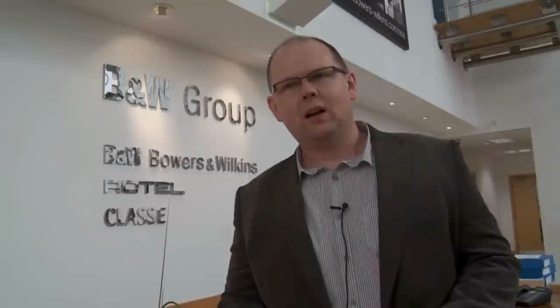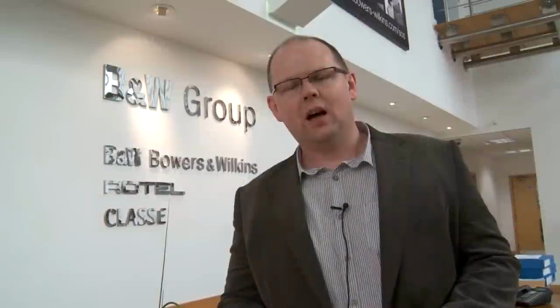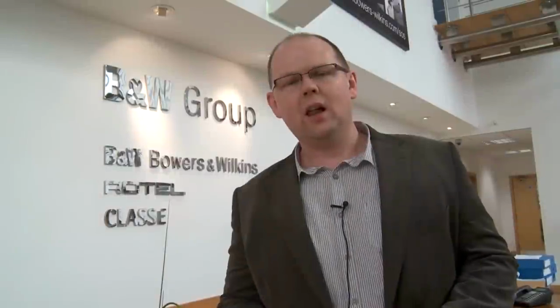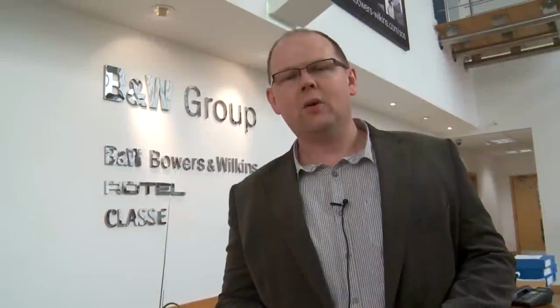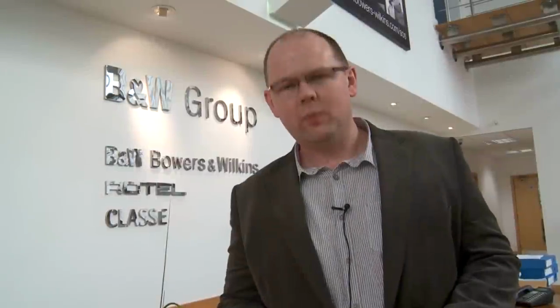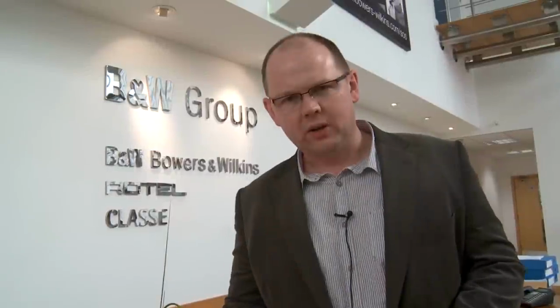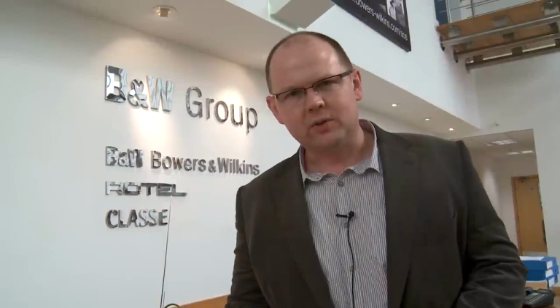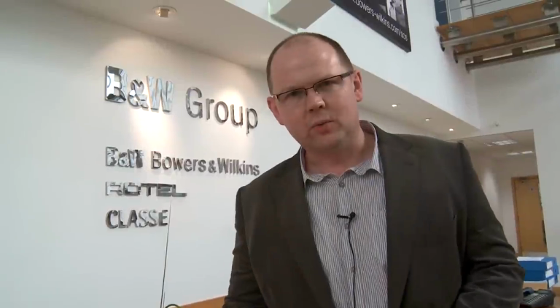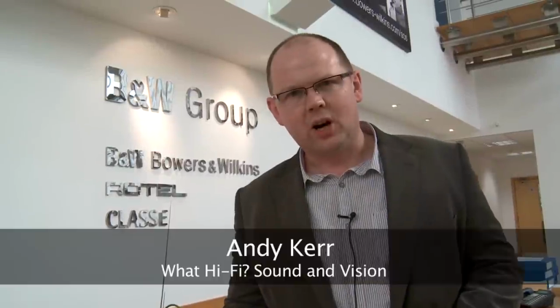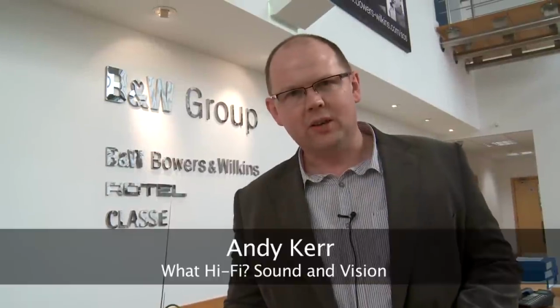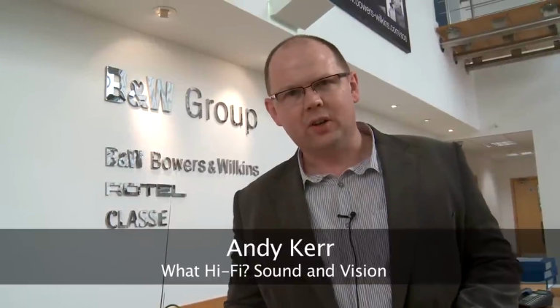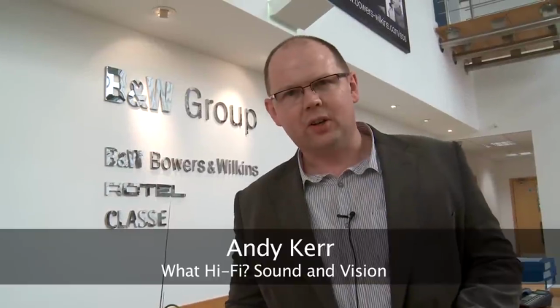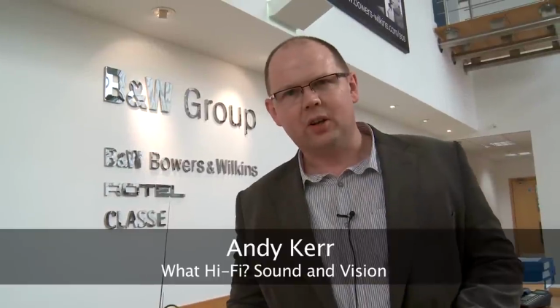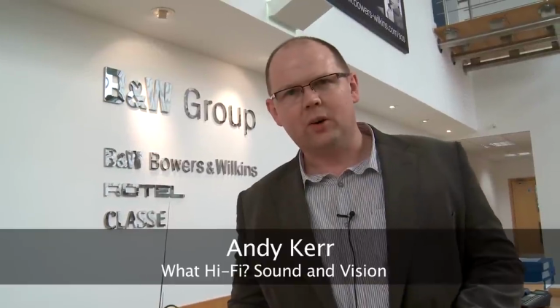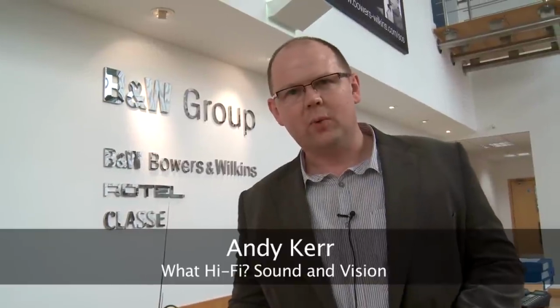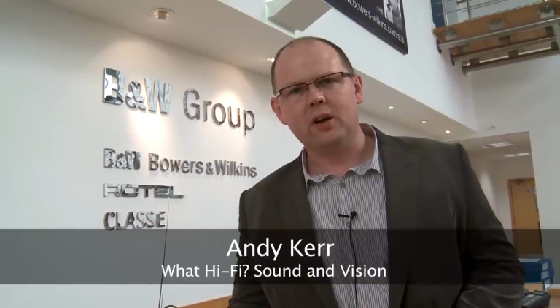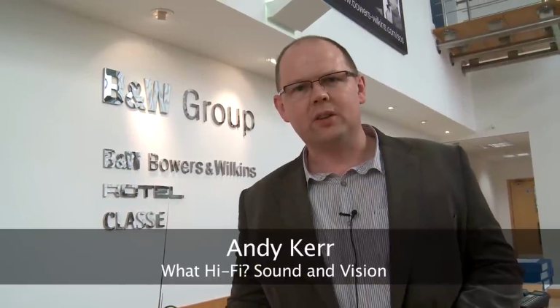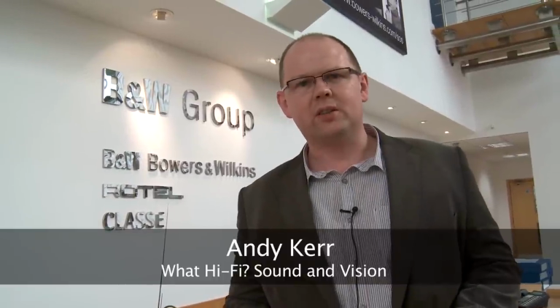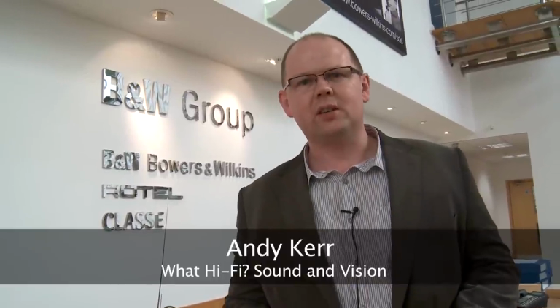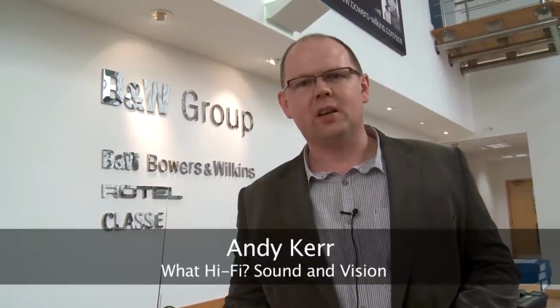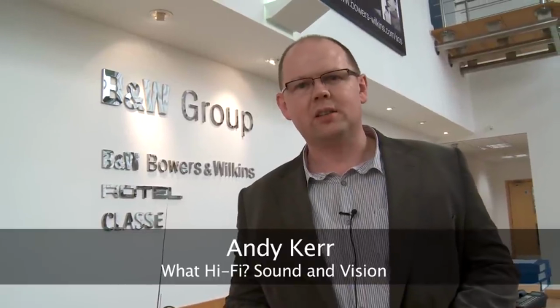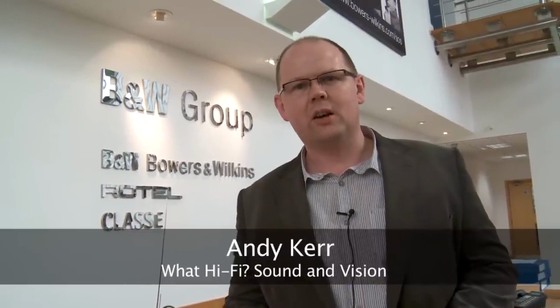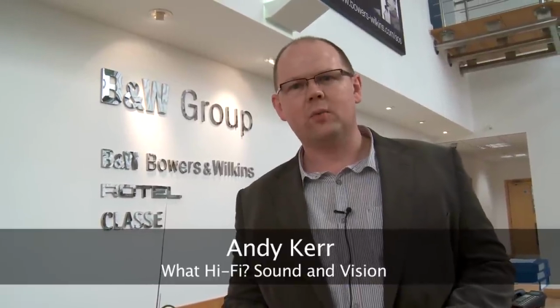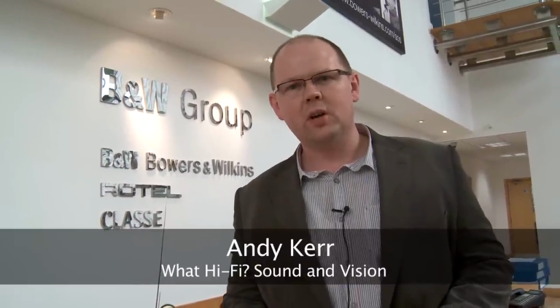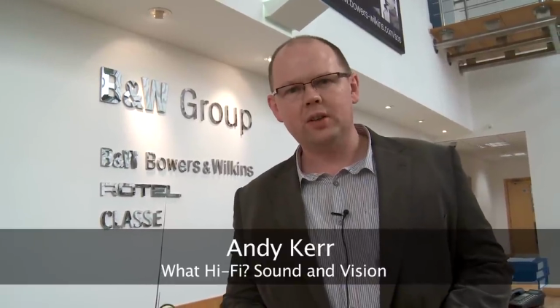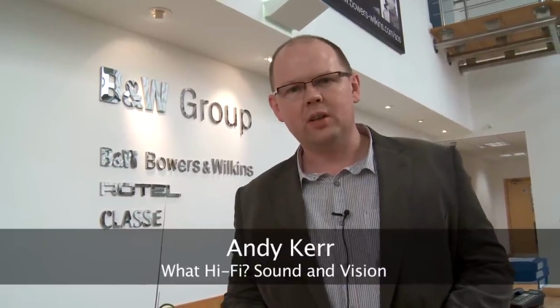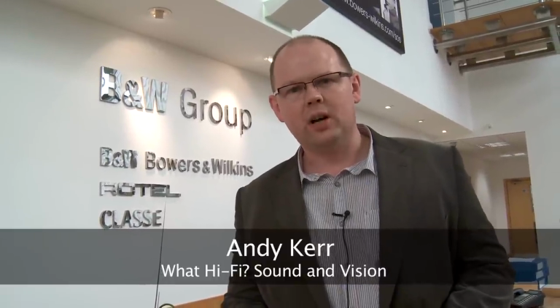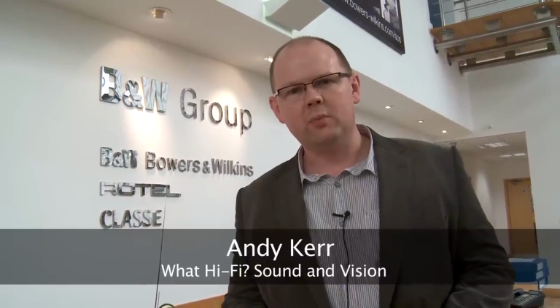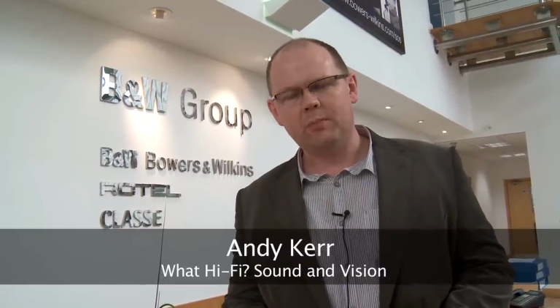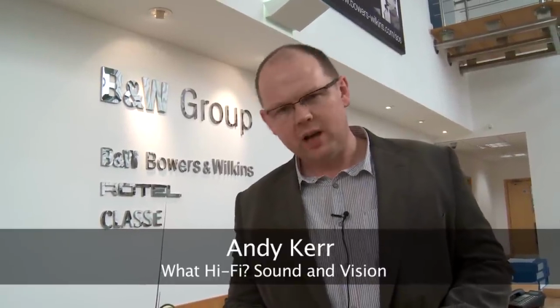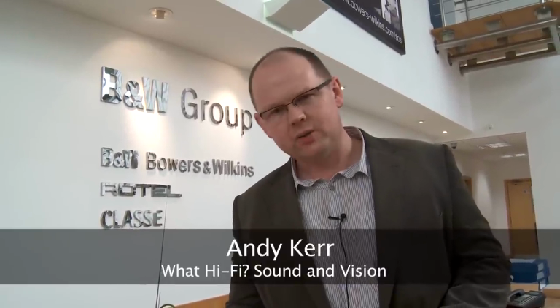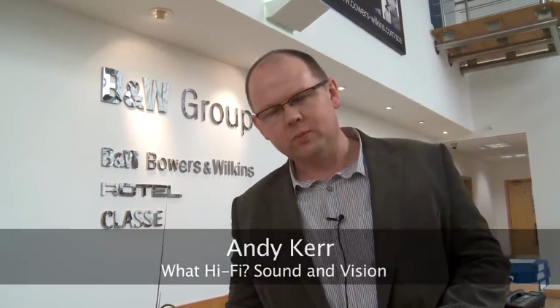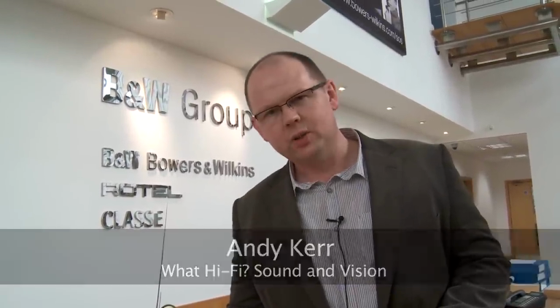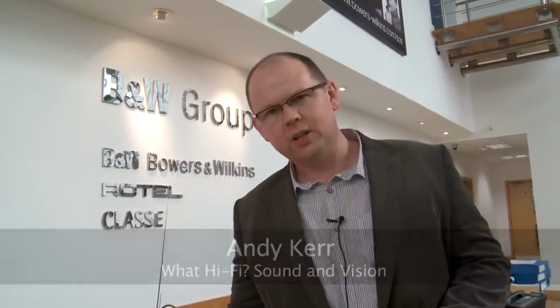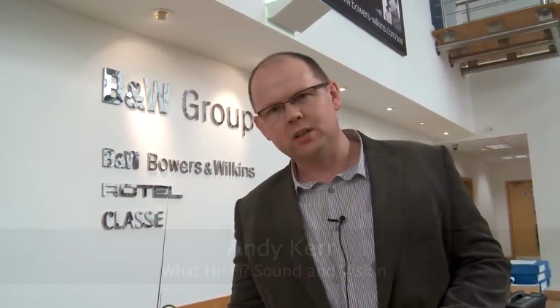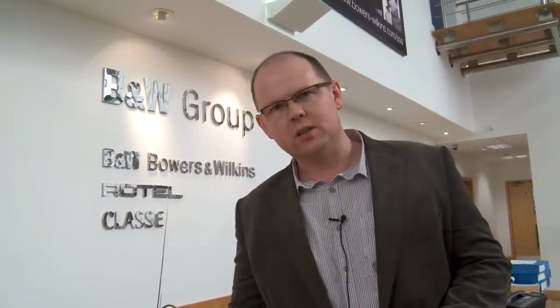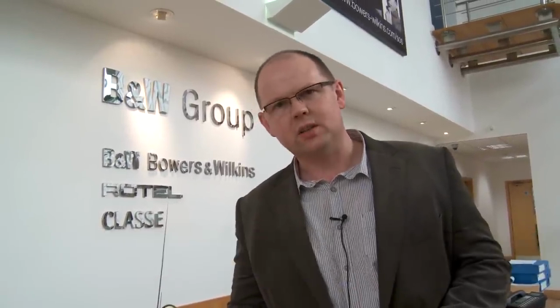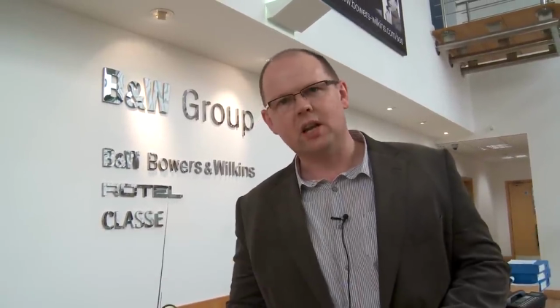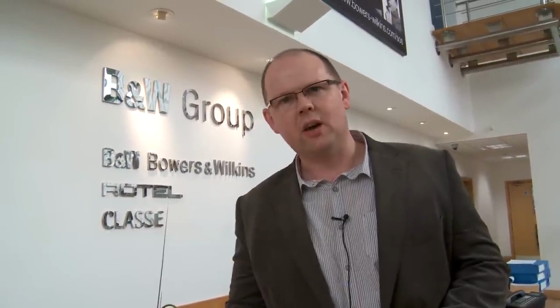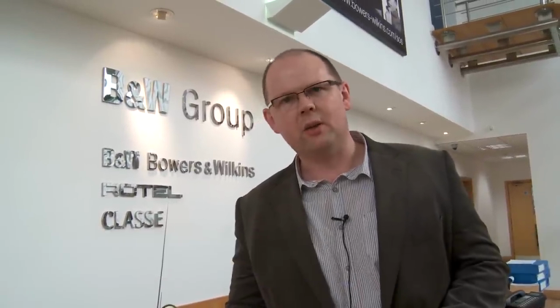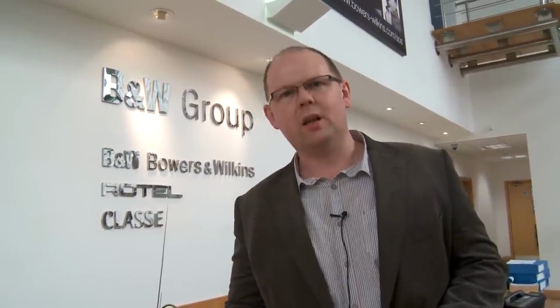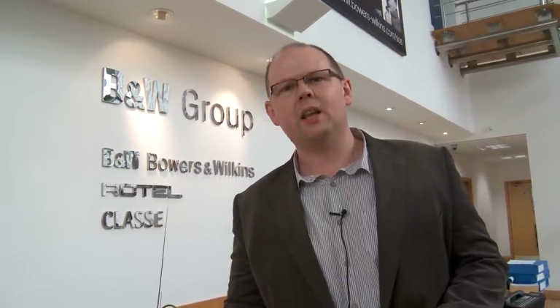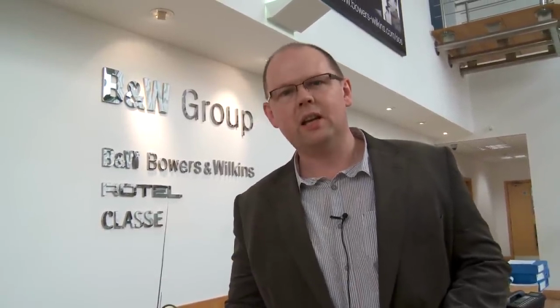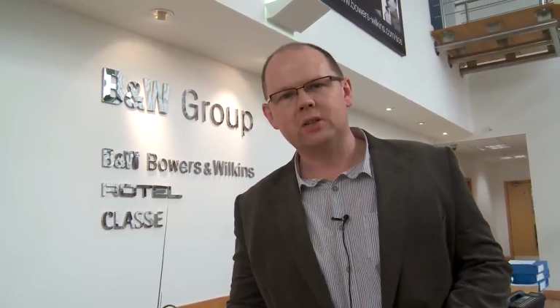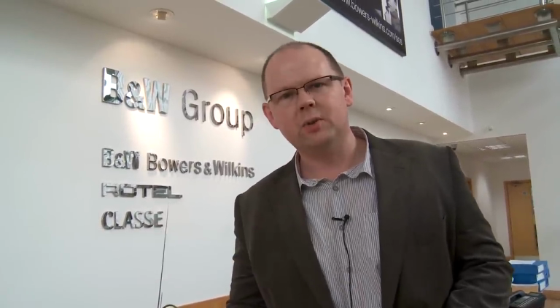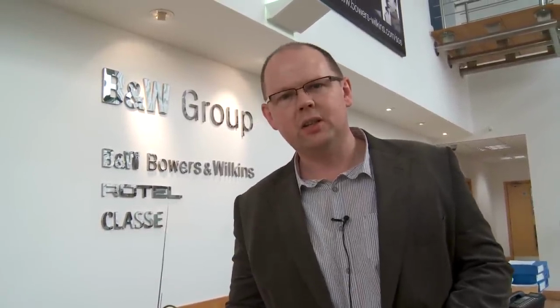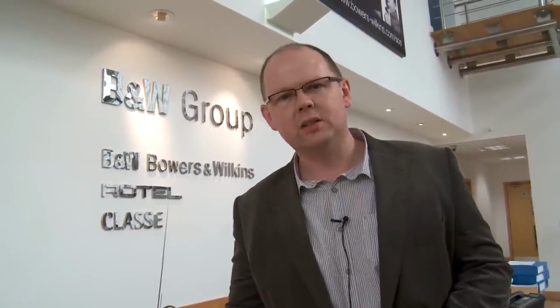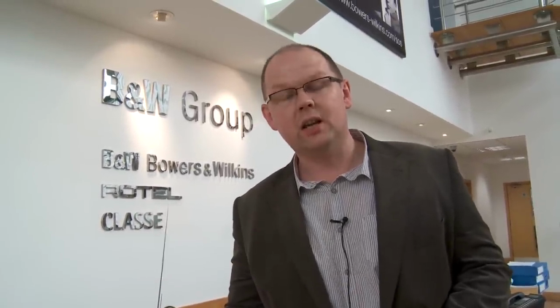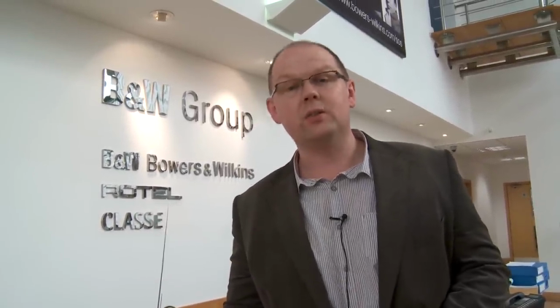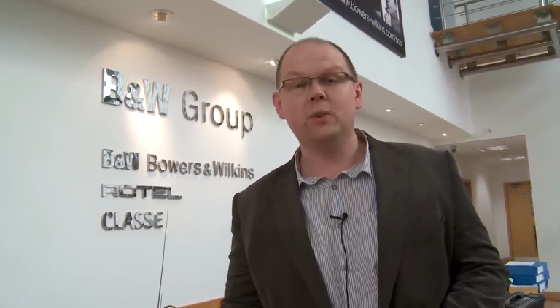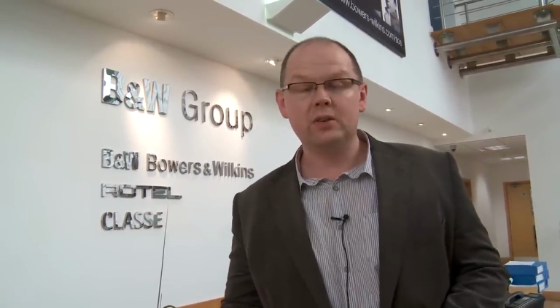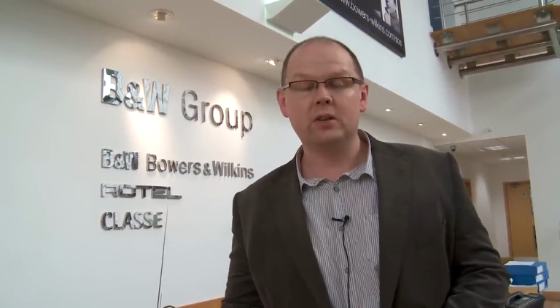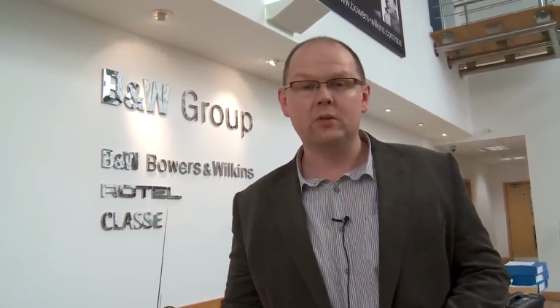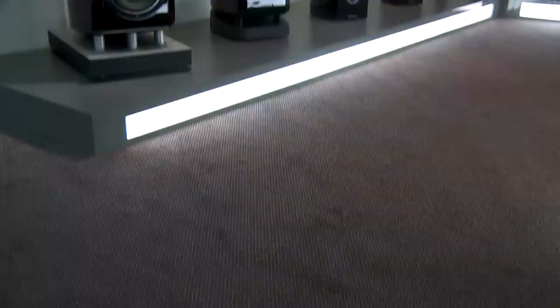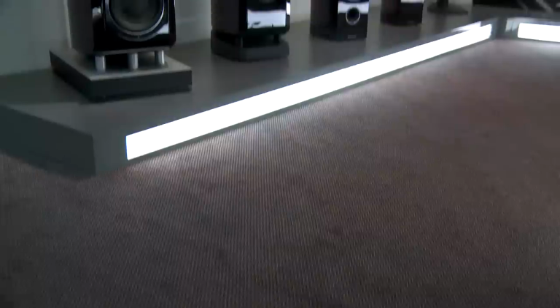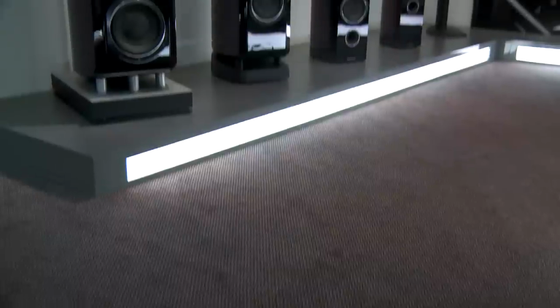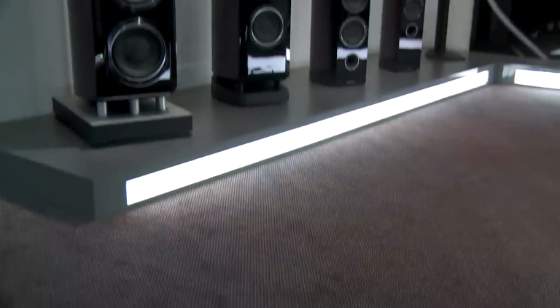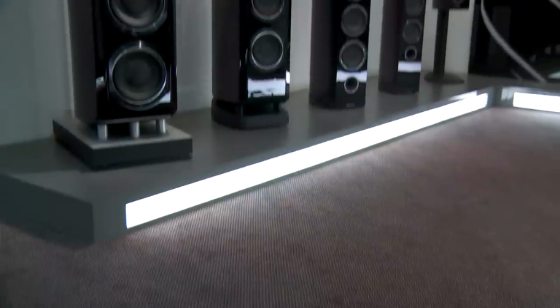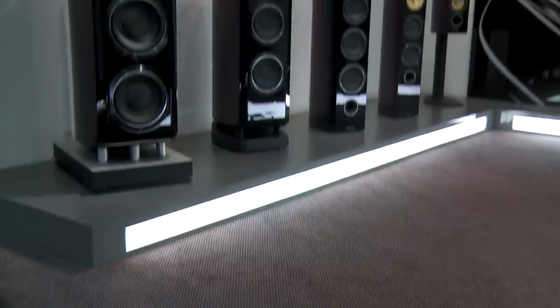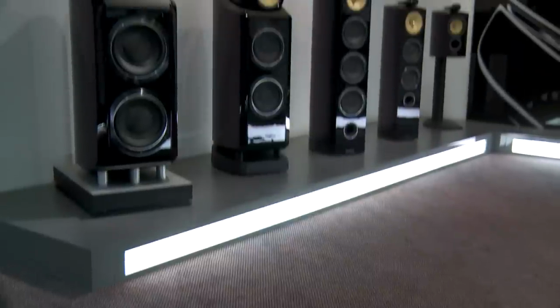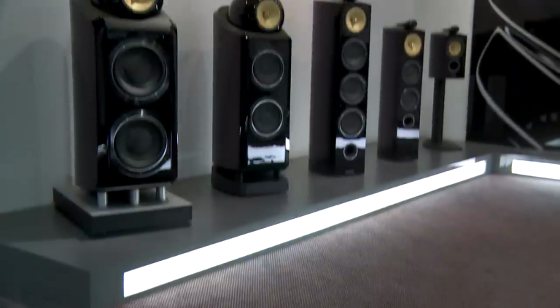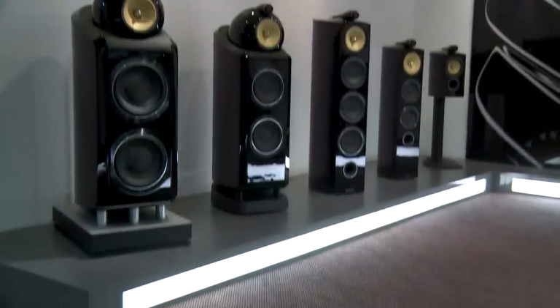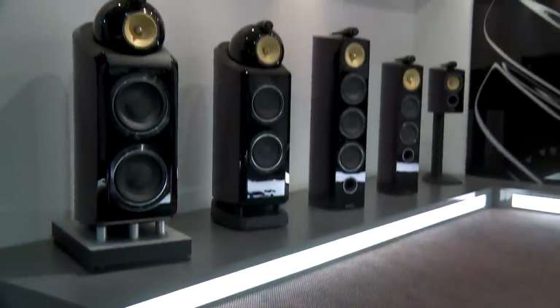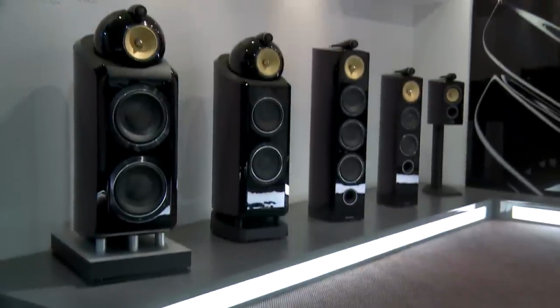Hello and welcome to WhatHiFi.com. We're here at the seaside town of Worthing, the home of Bowers and Wilkins, to see how they make their loudspeakers and to witness the launch of the 800 Diamond series.